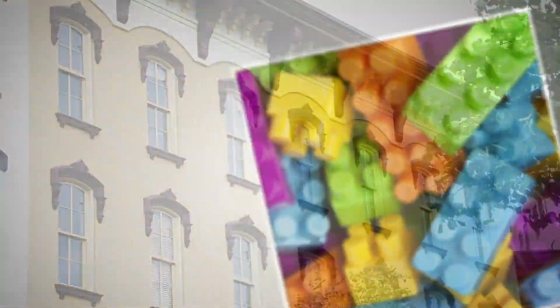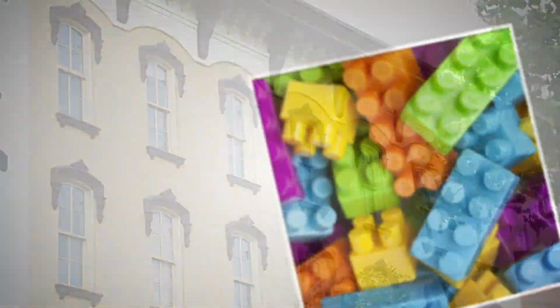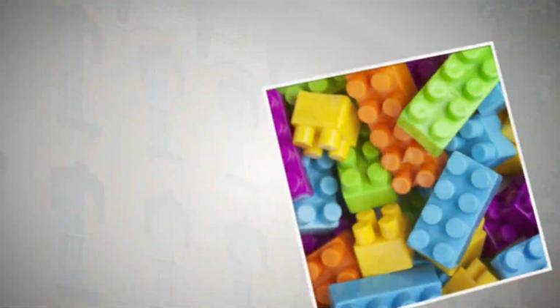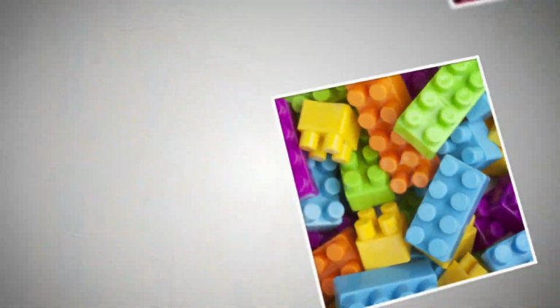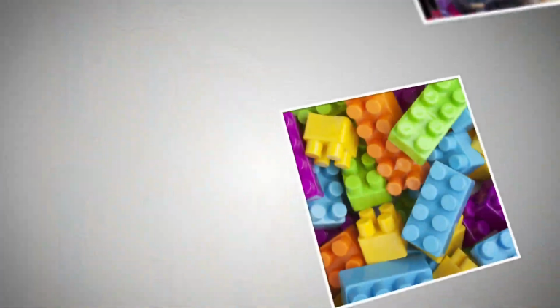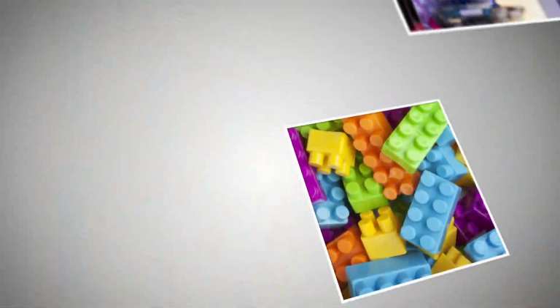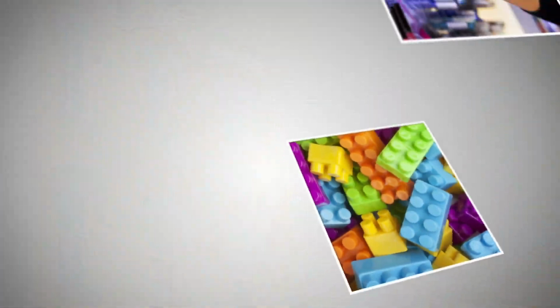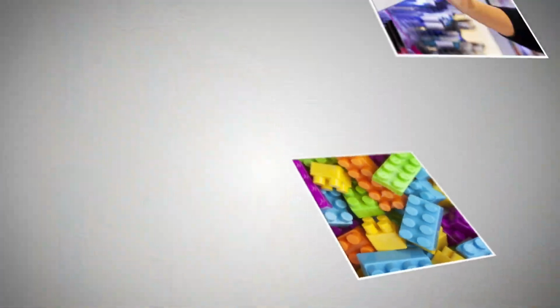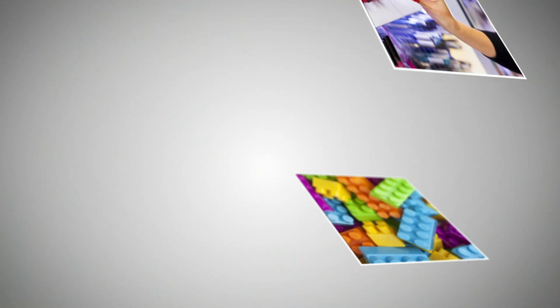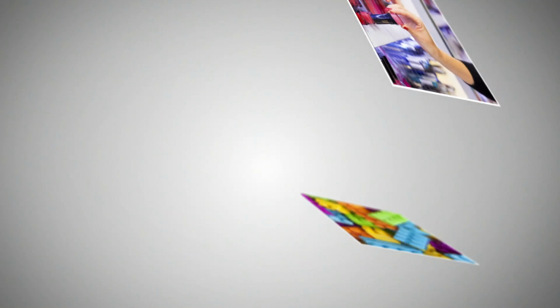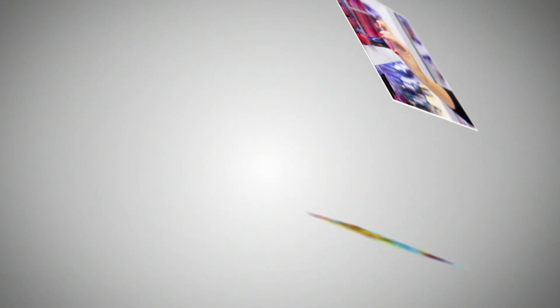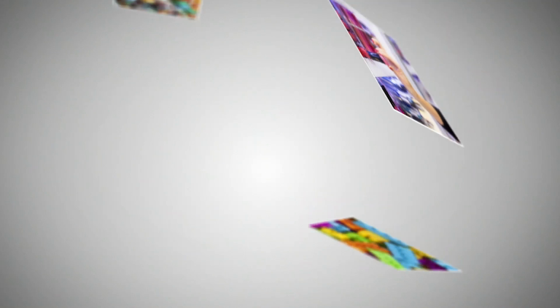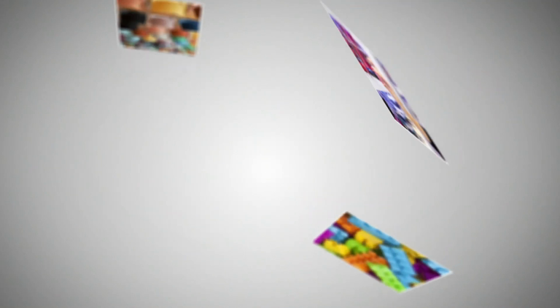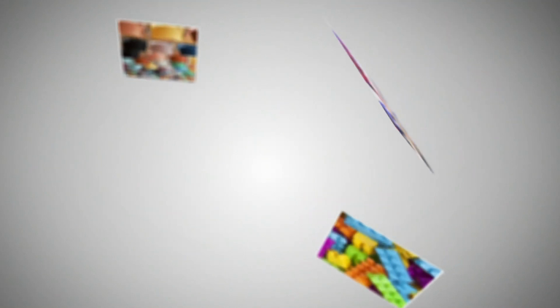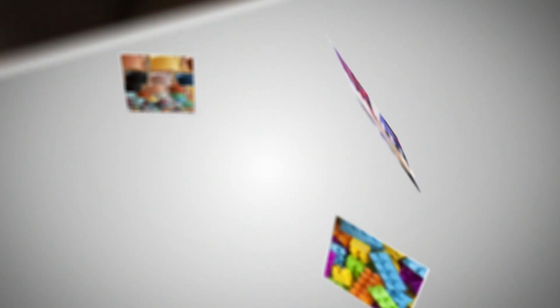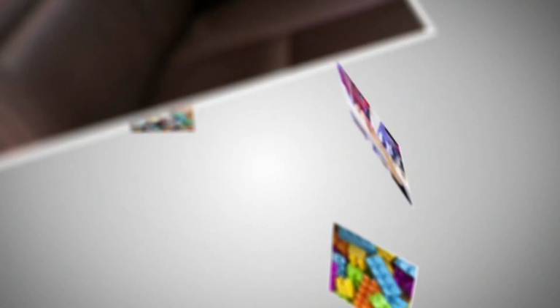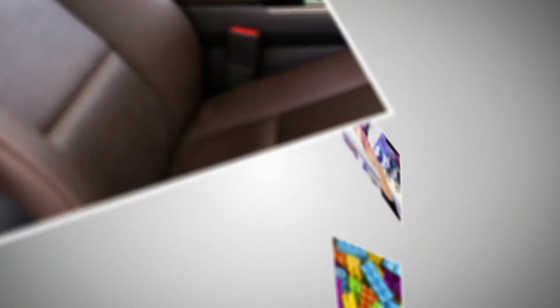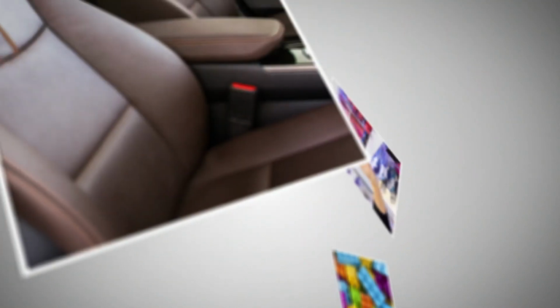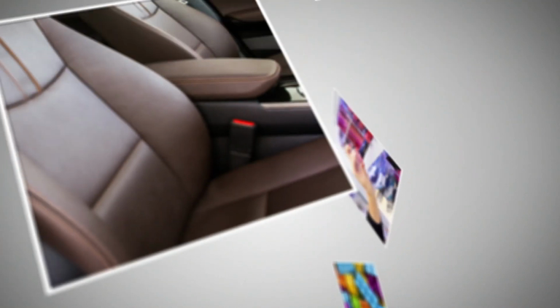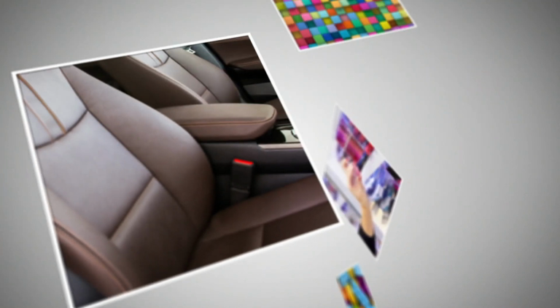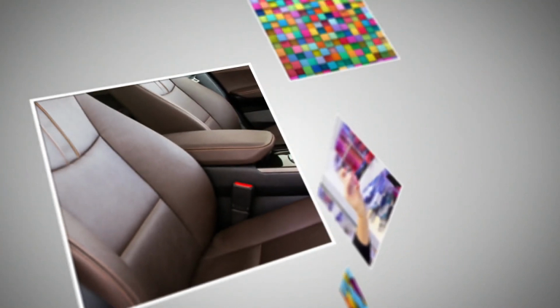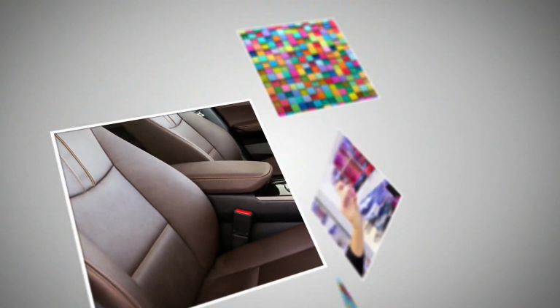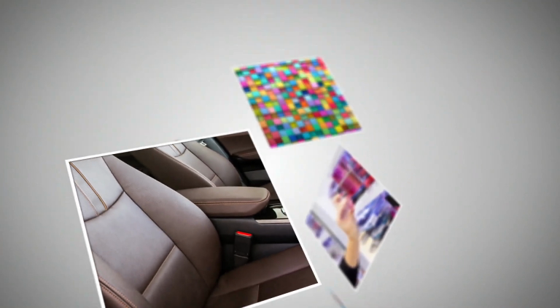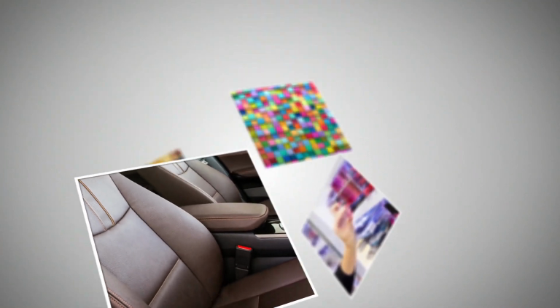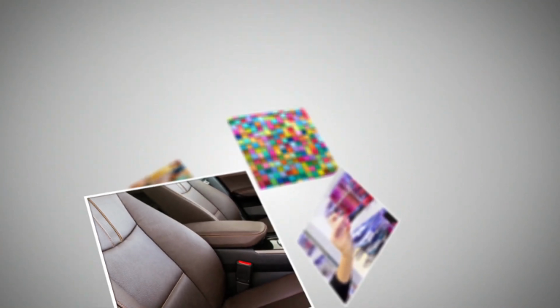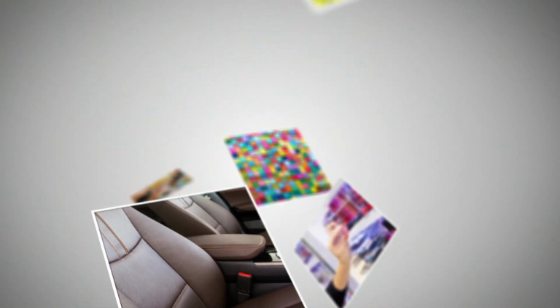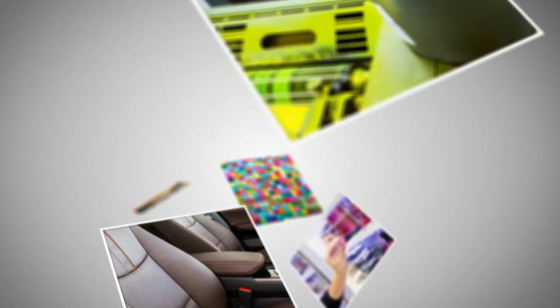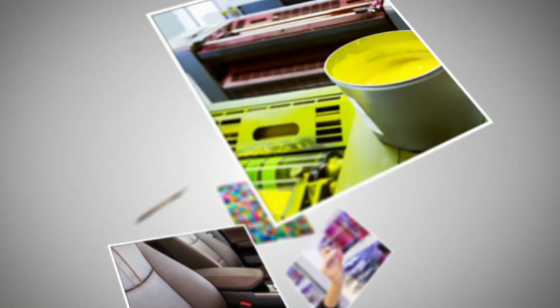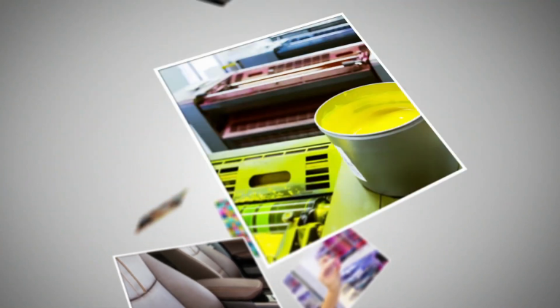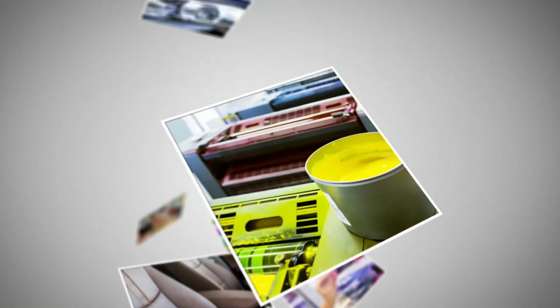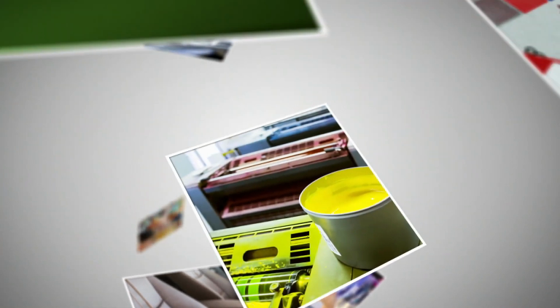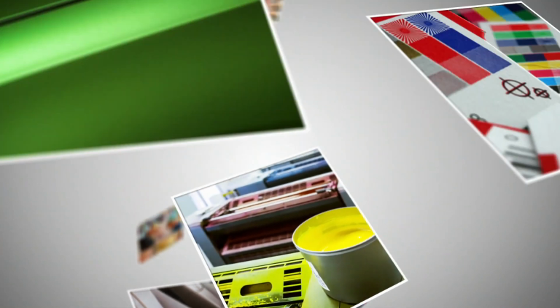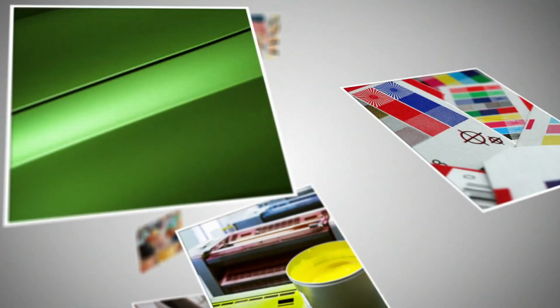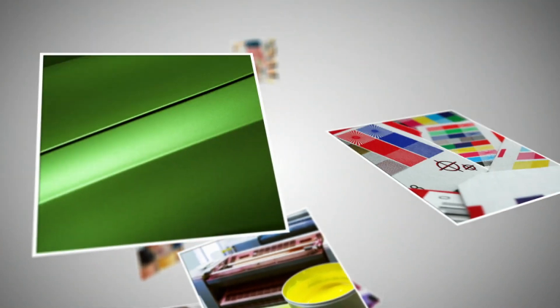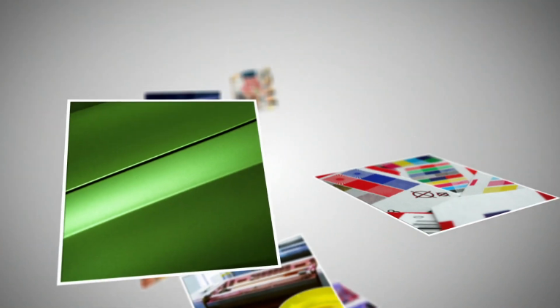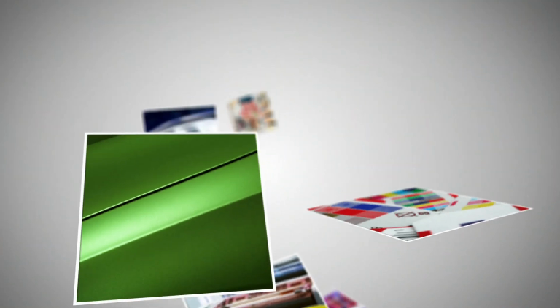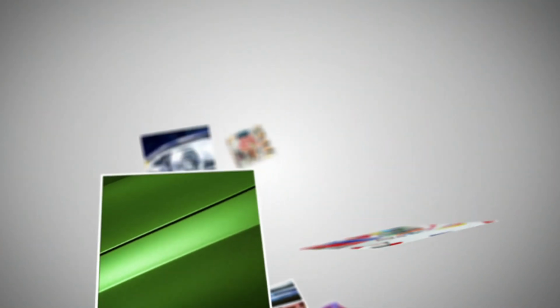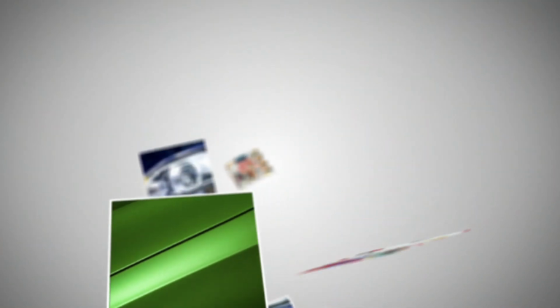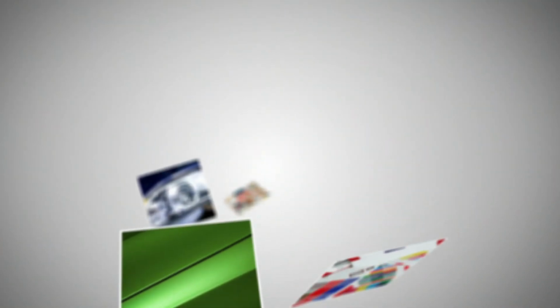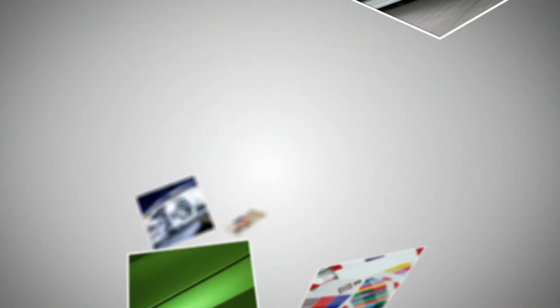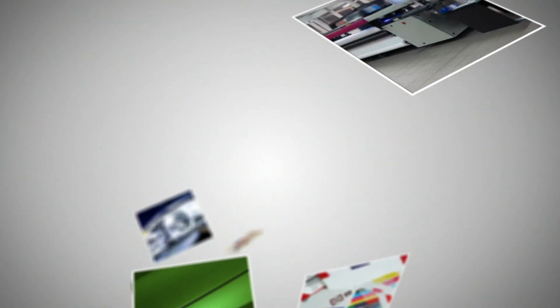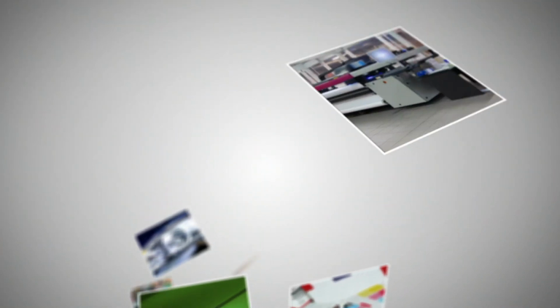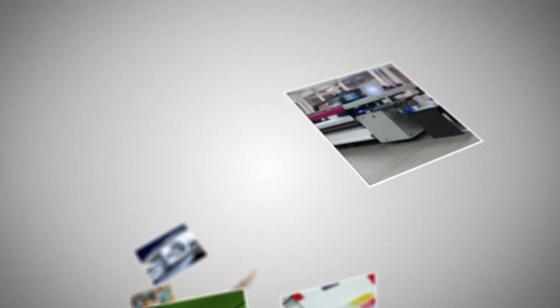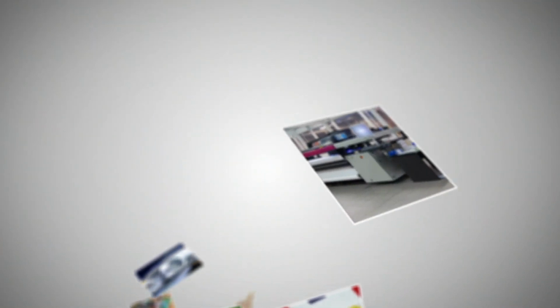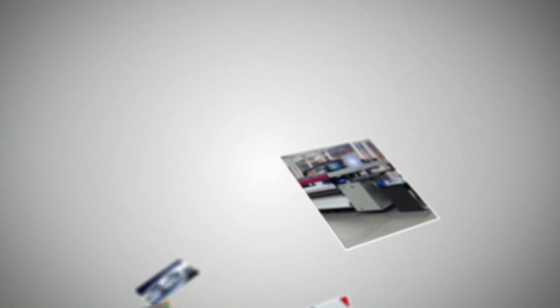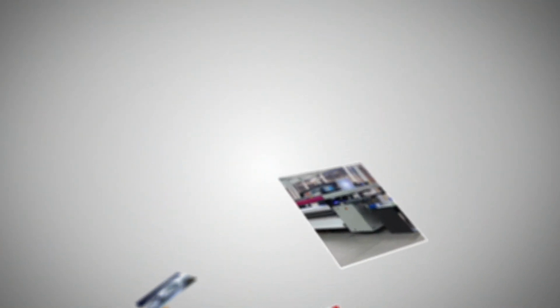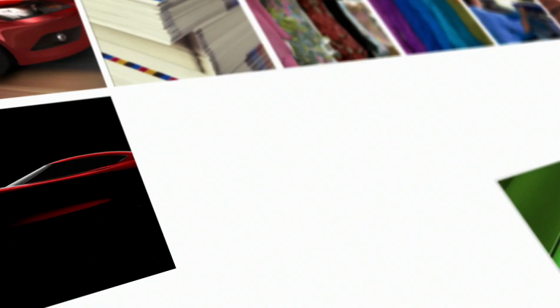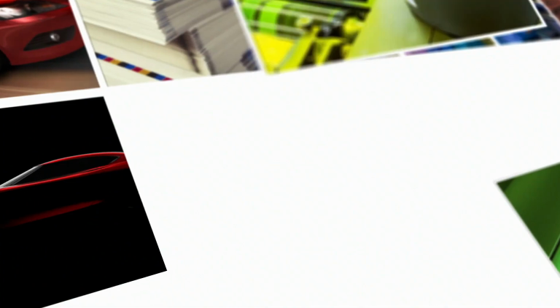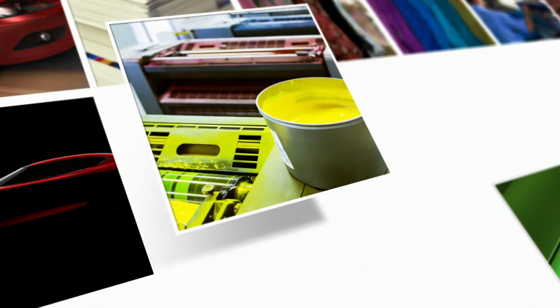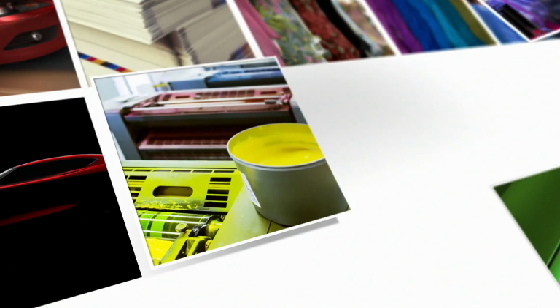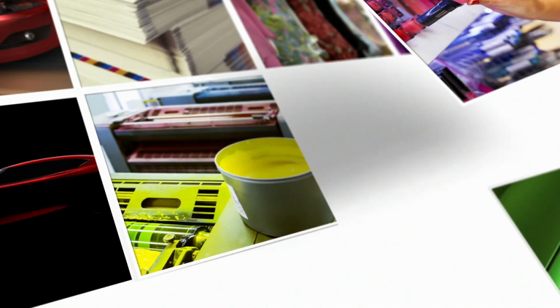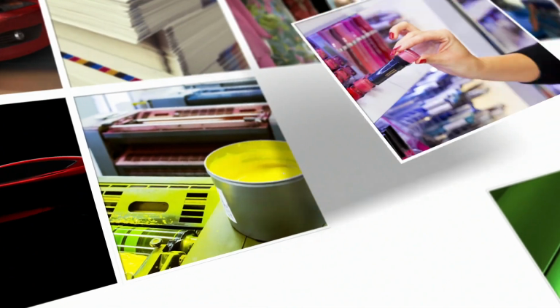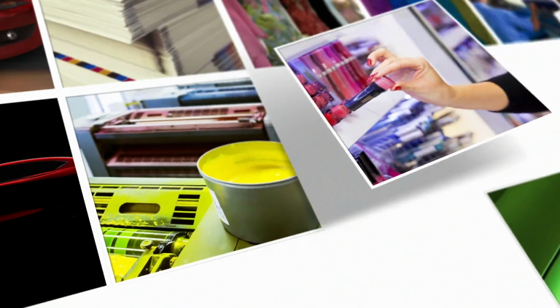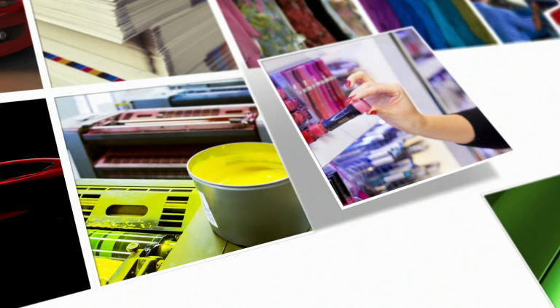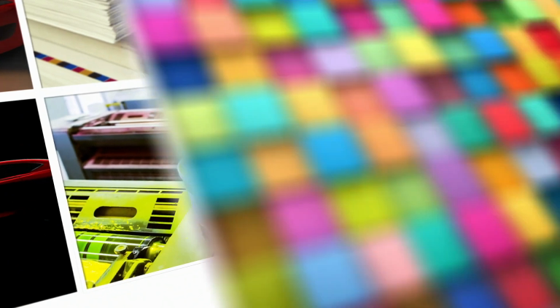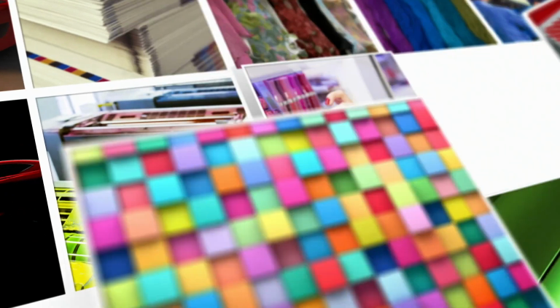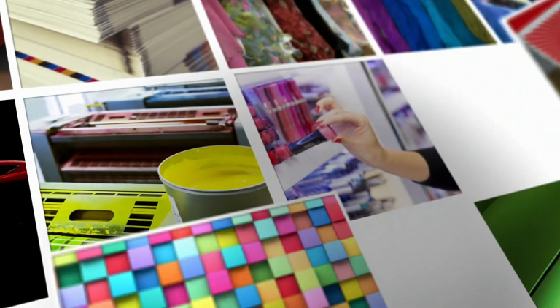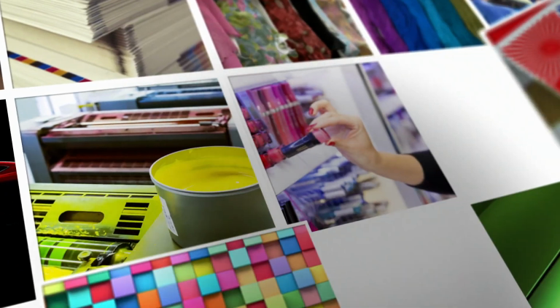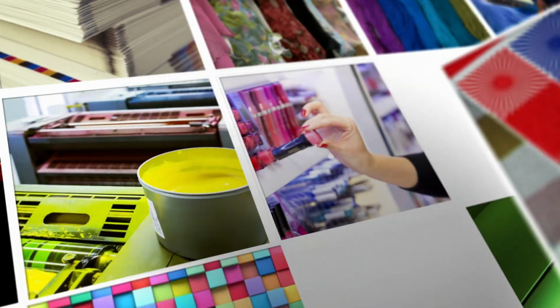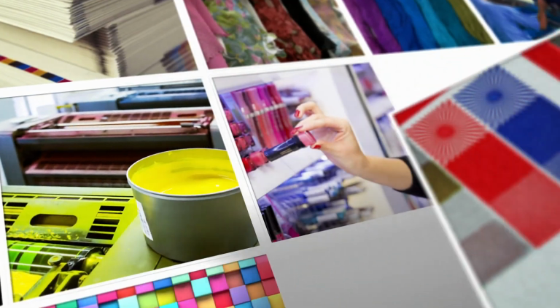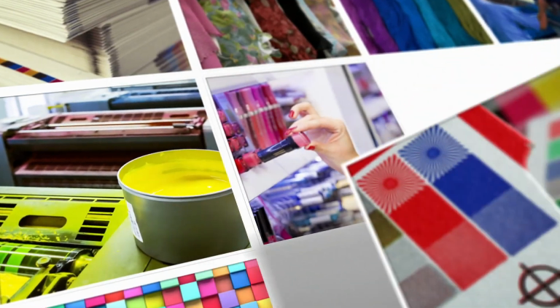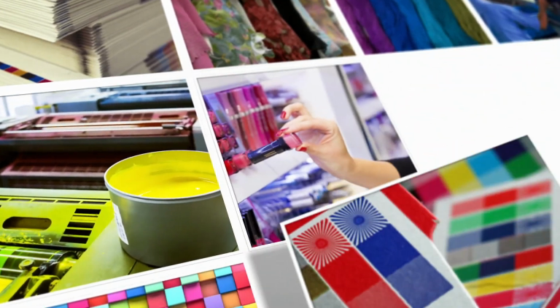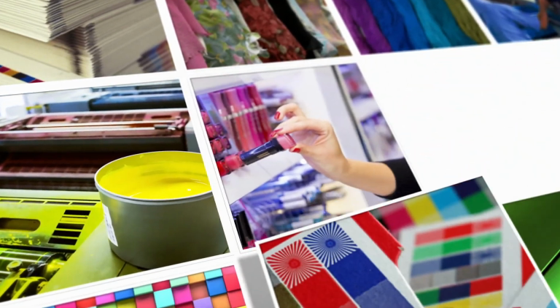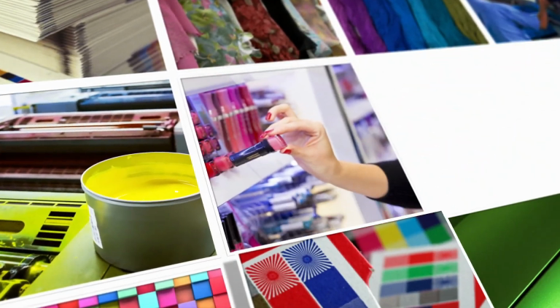With so many places for color to go wrong, it can be hard to know how to get it right. Get in touch with us to see how we can help you.